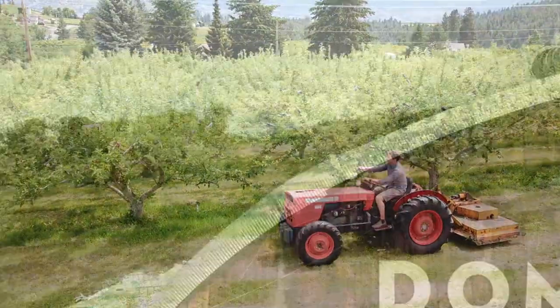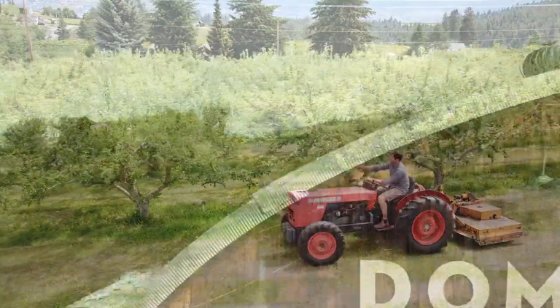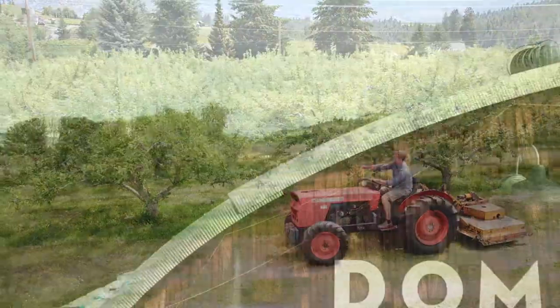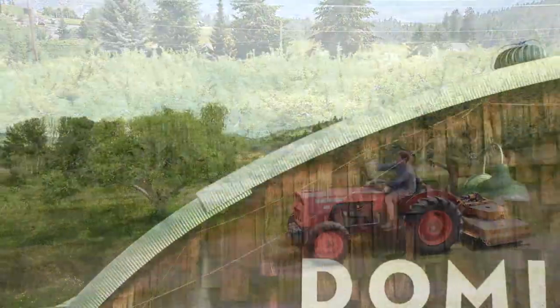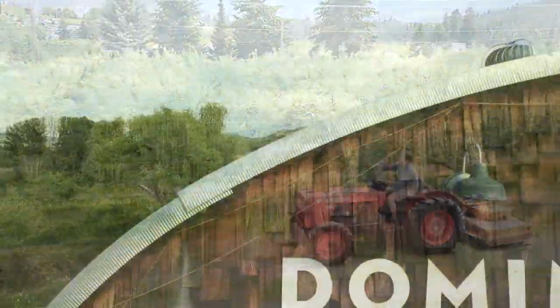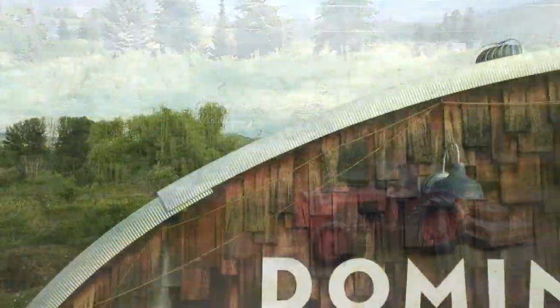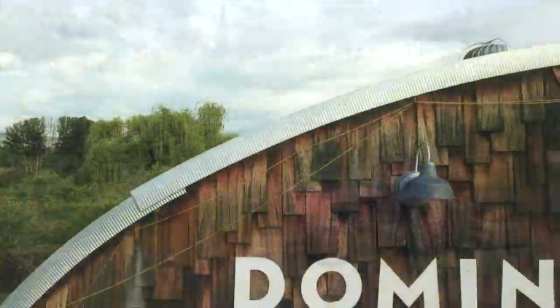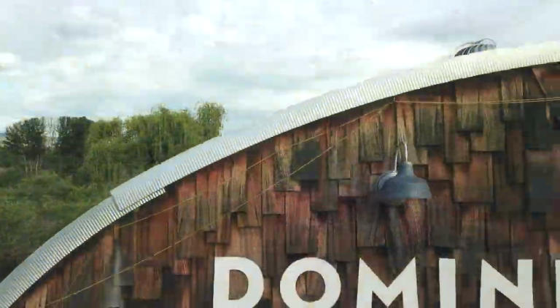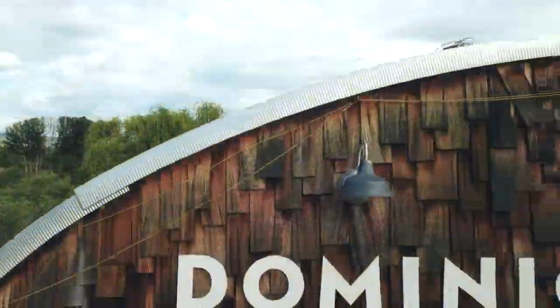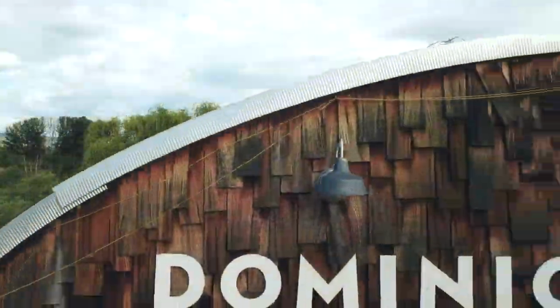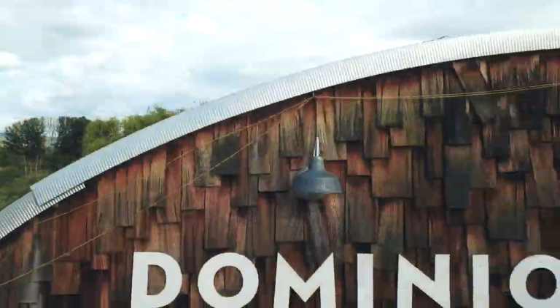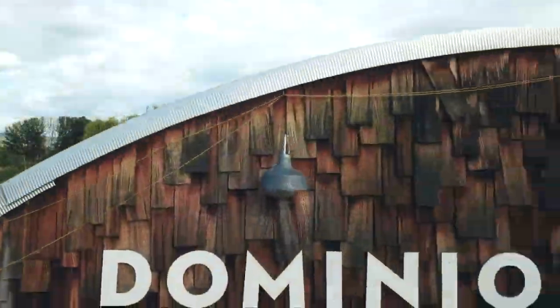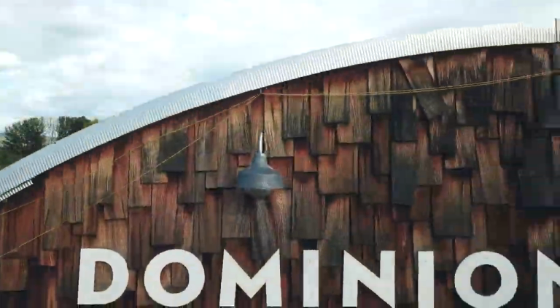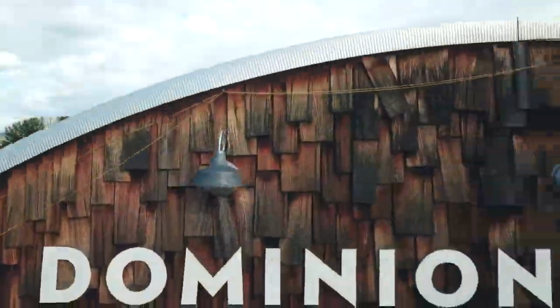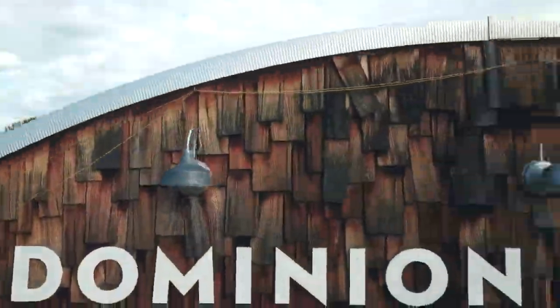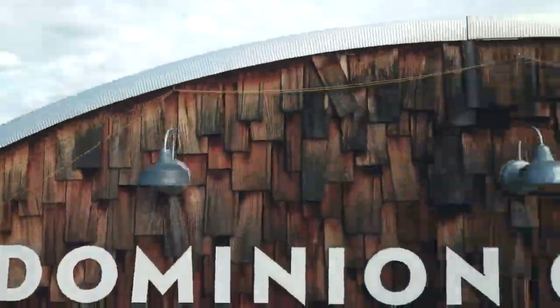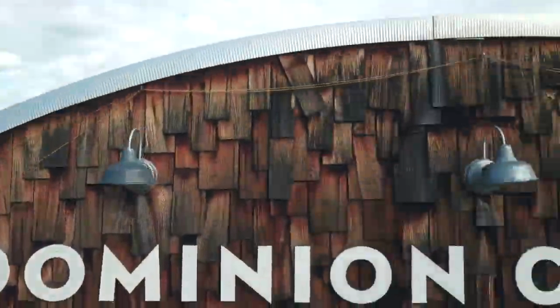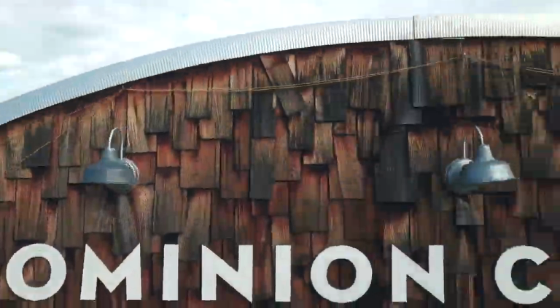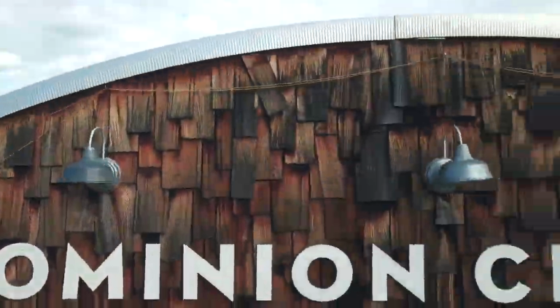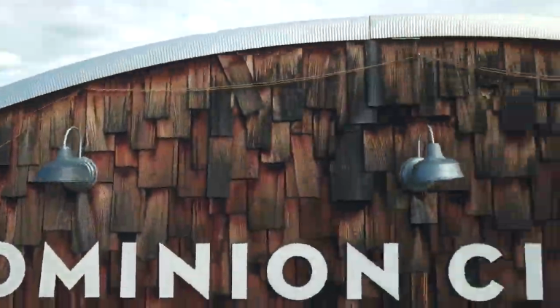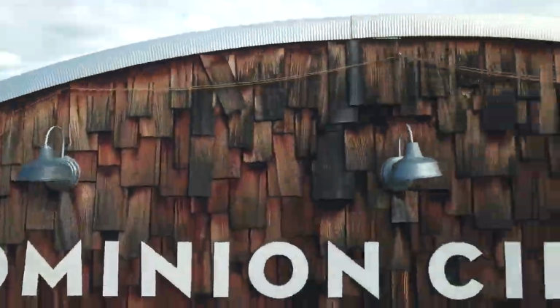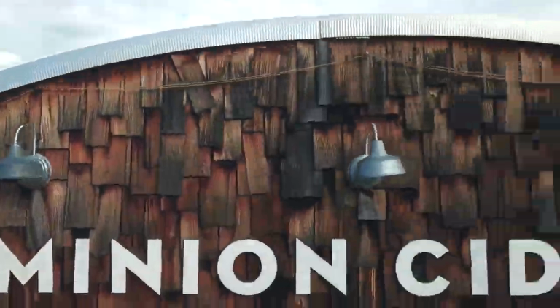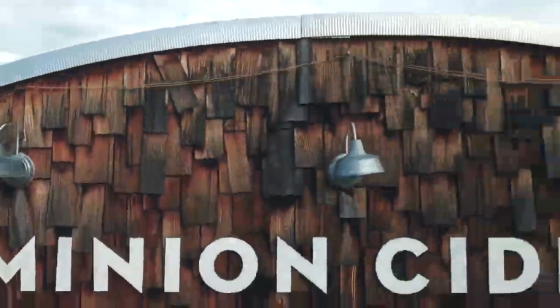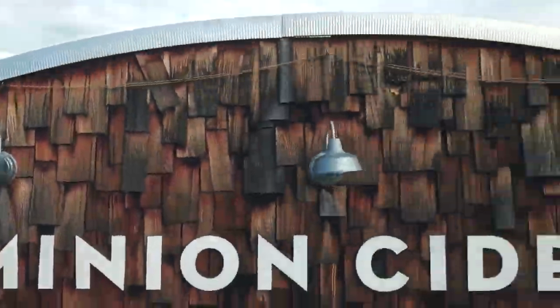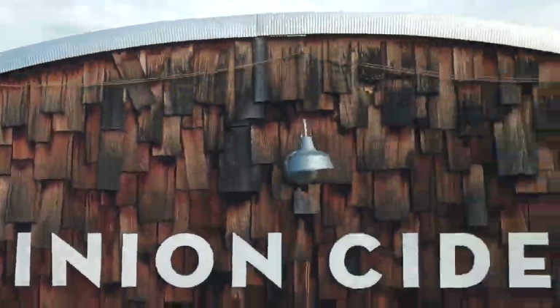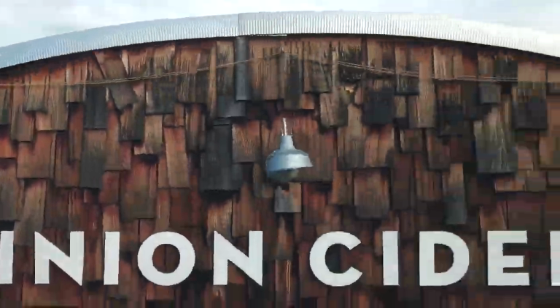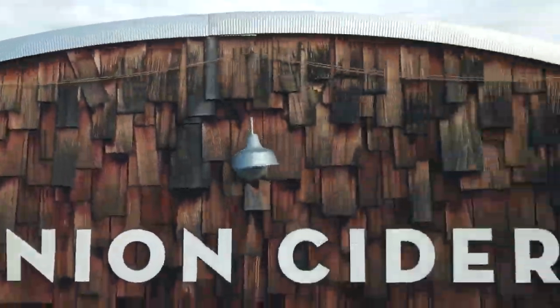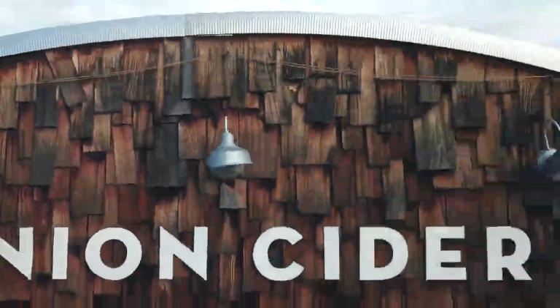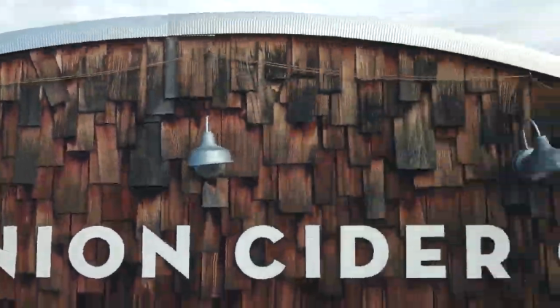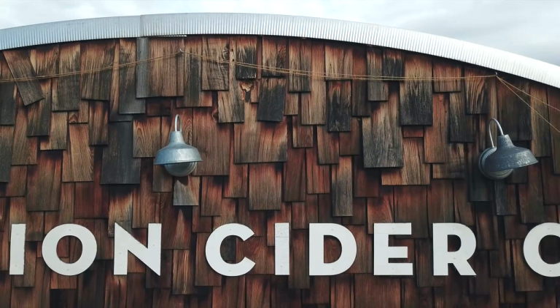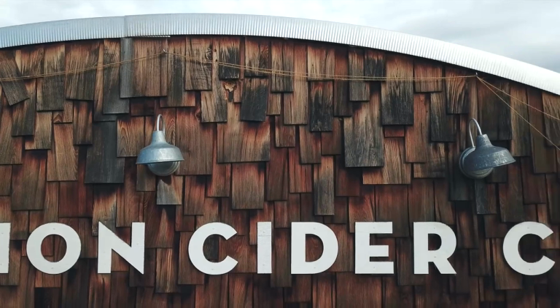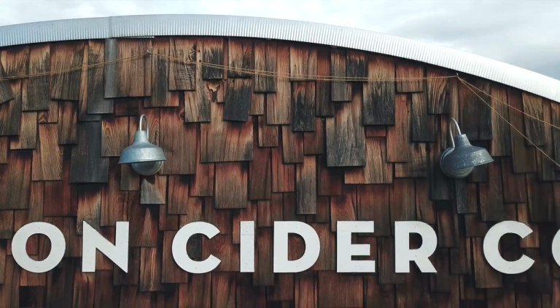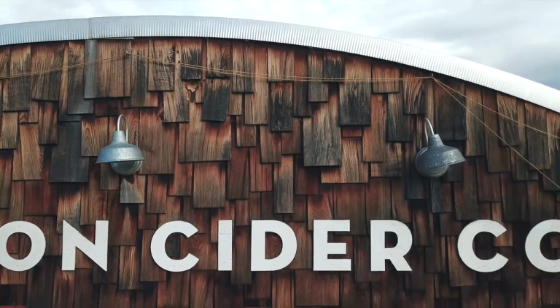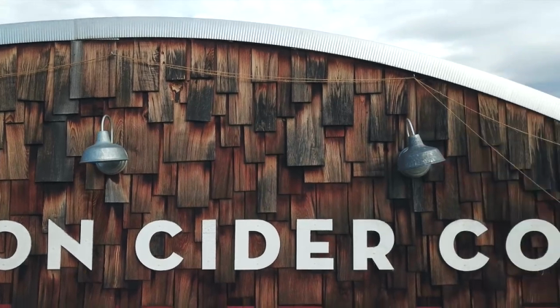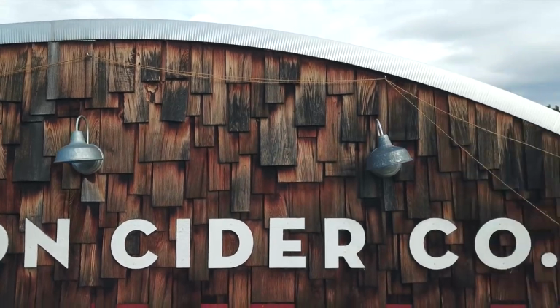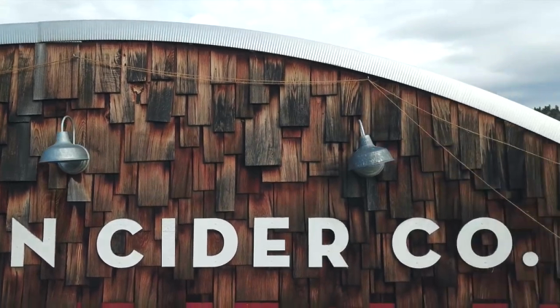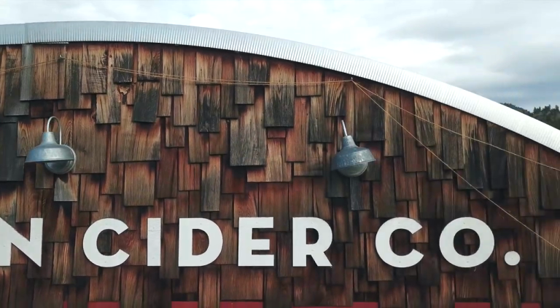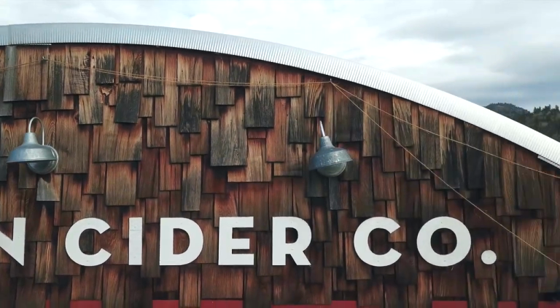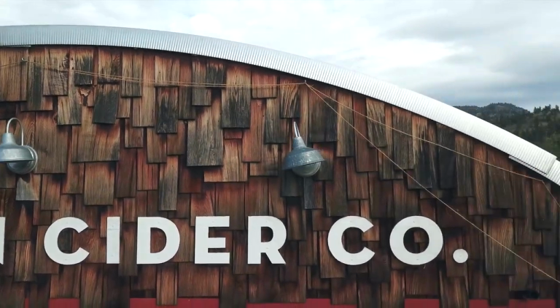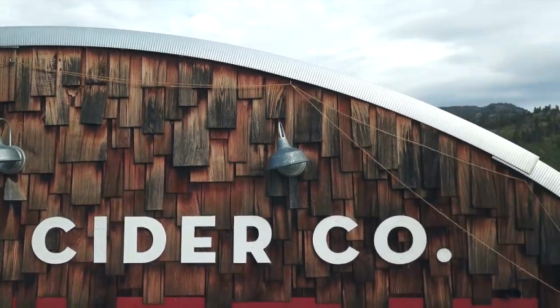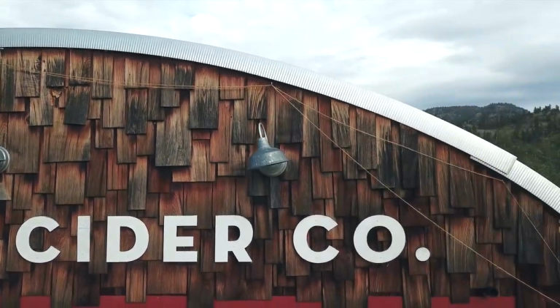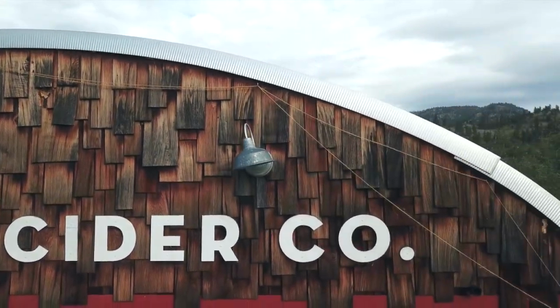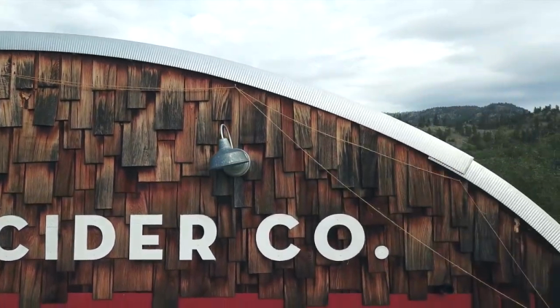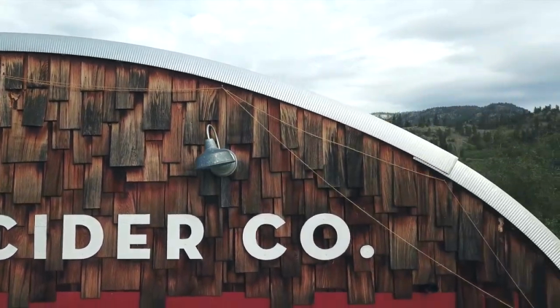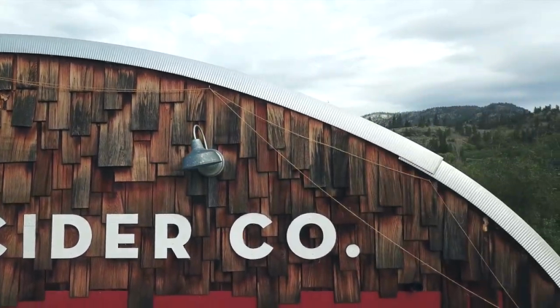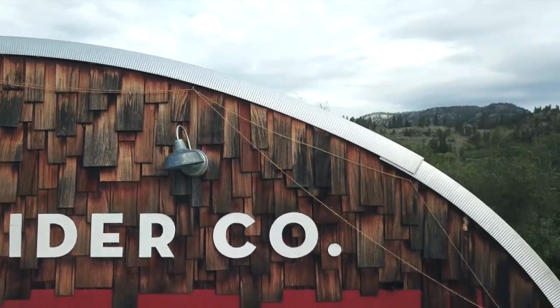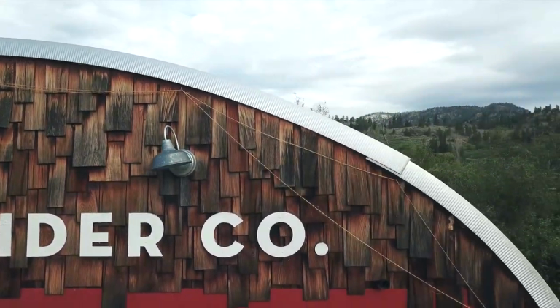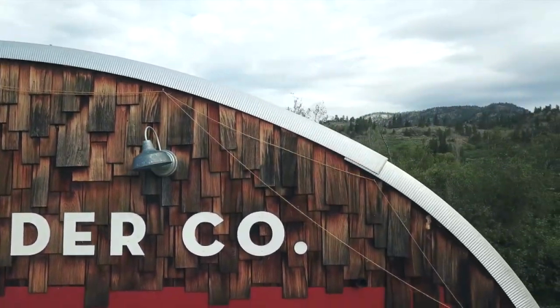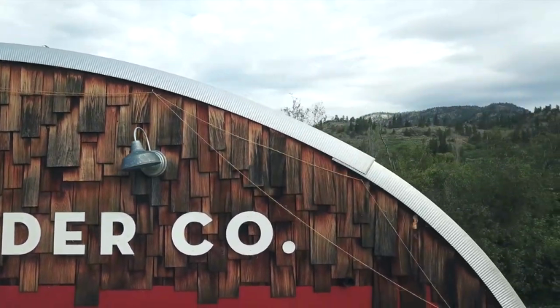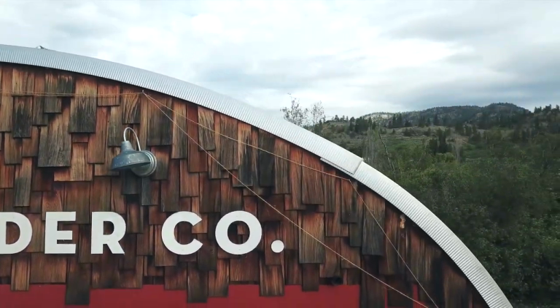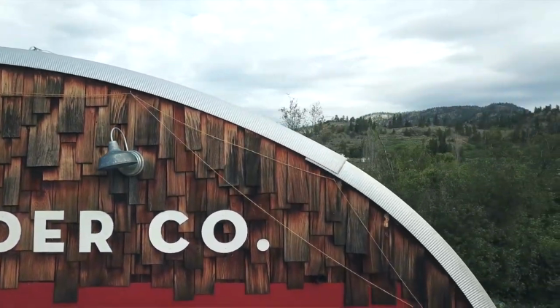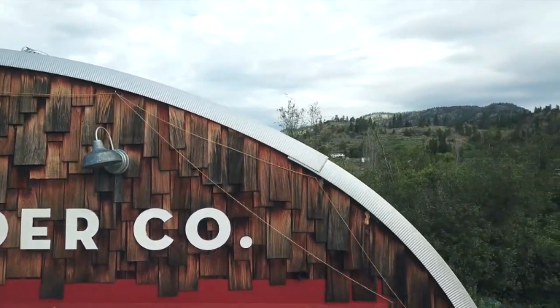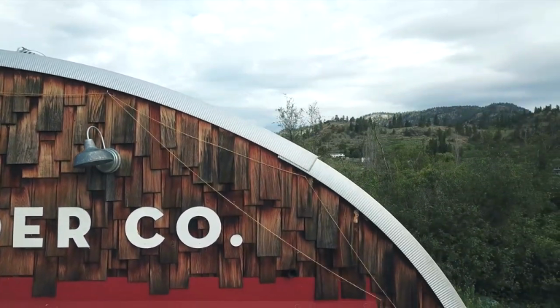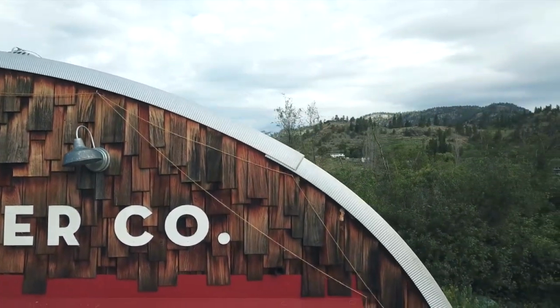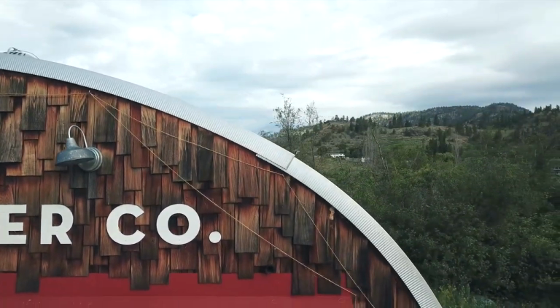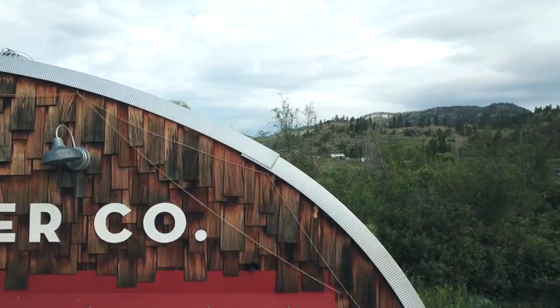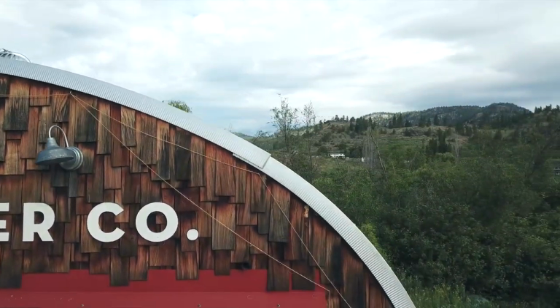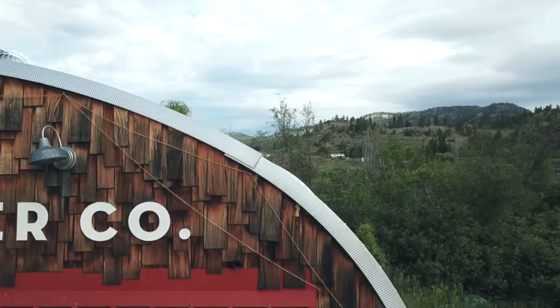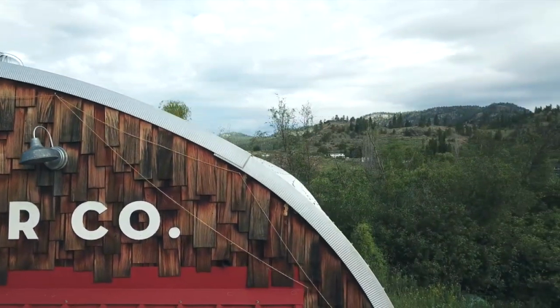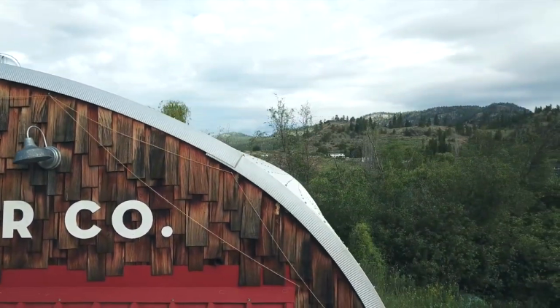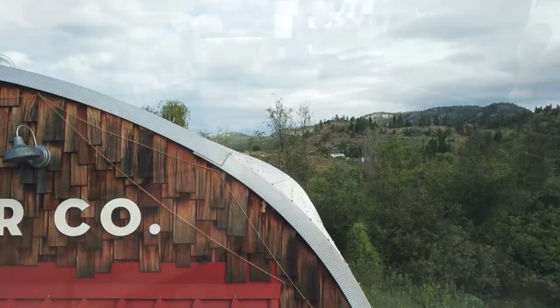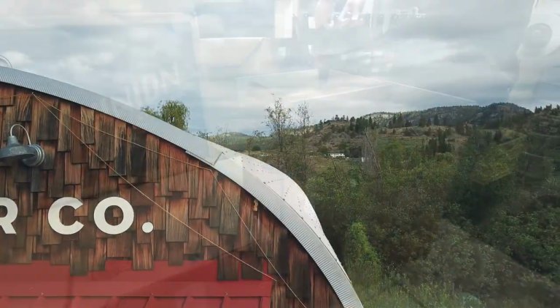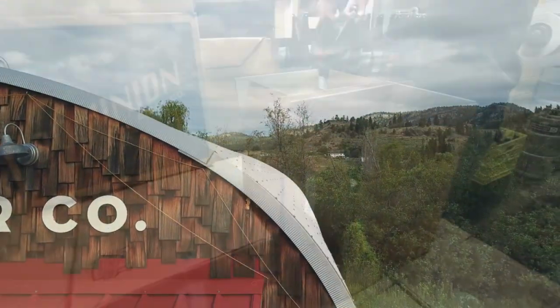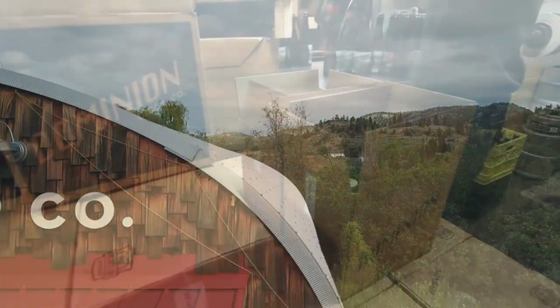We're here at Dominion Cider Co. in British Columbia, Canada. Today they're packaging their first principle cider.